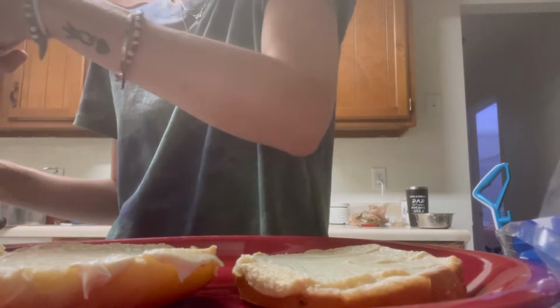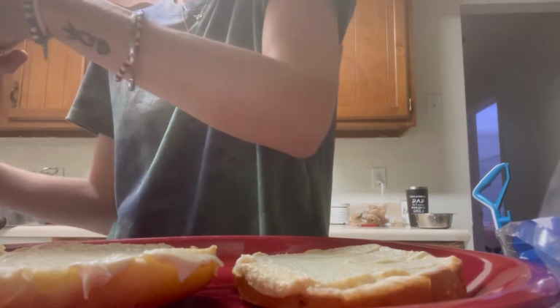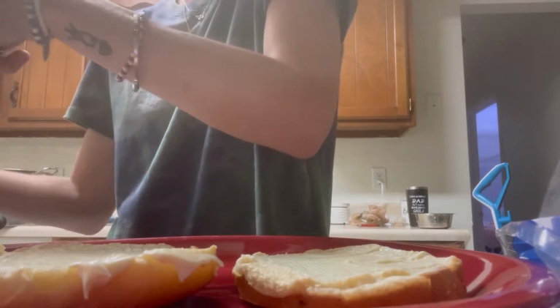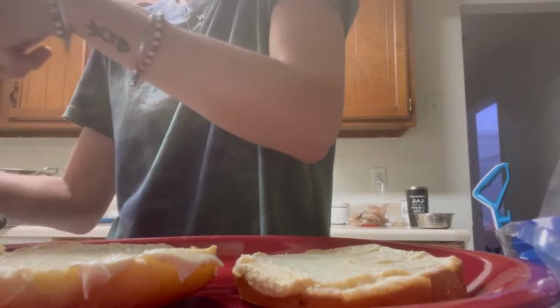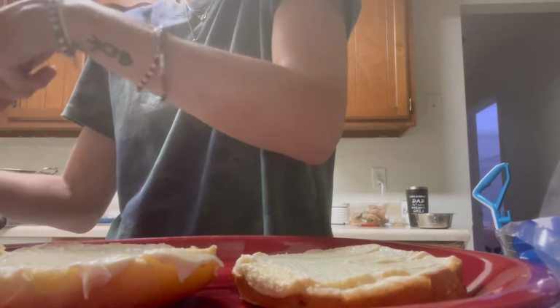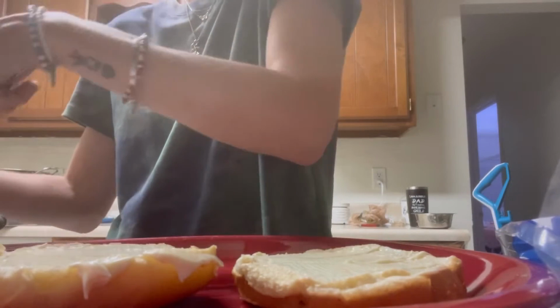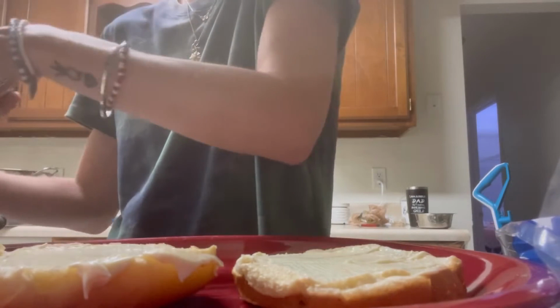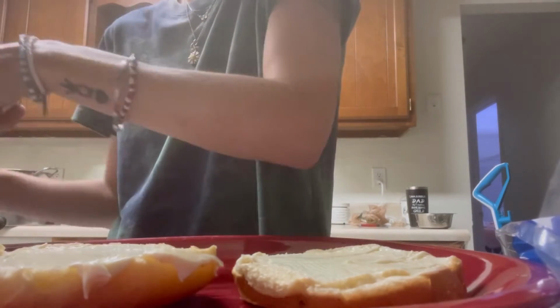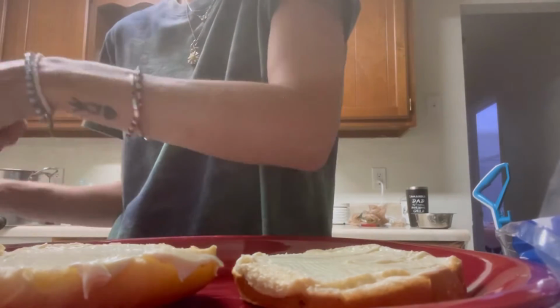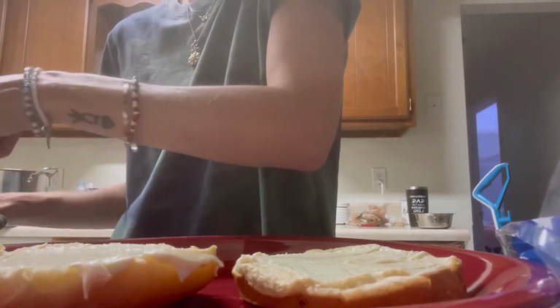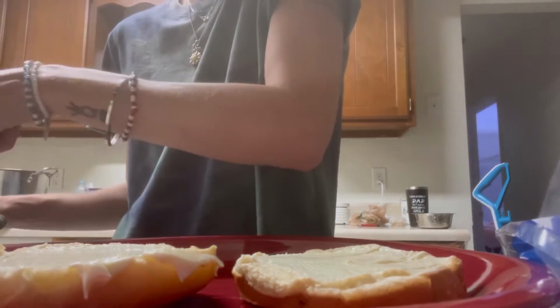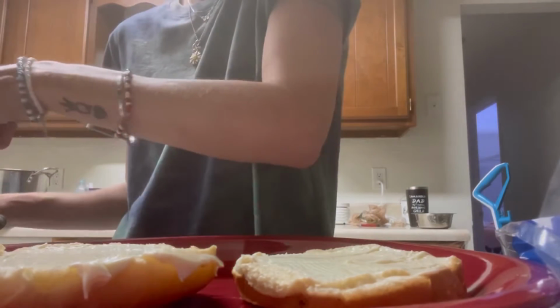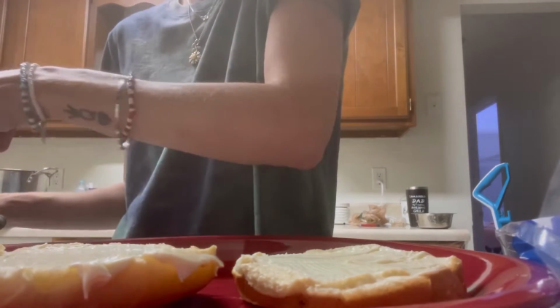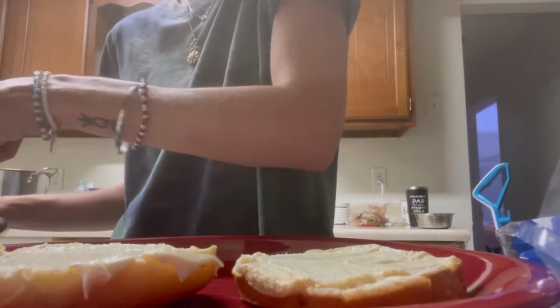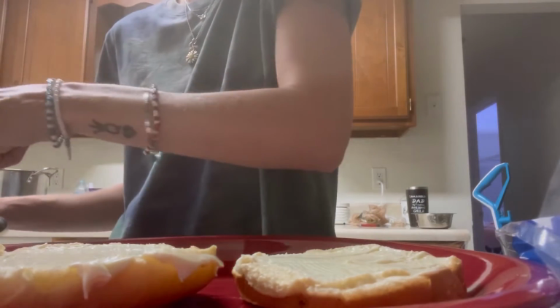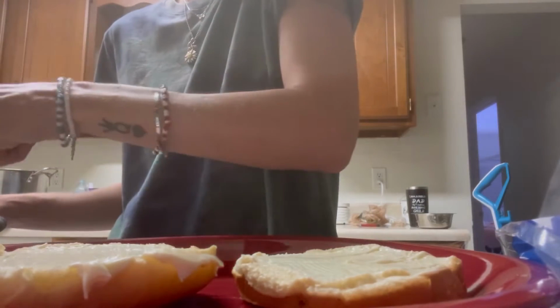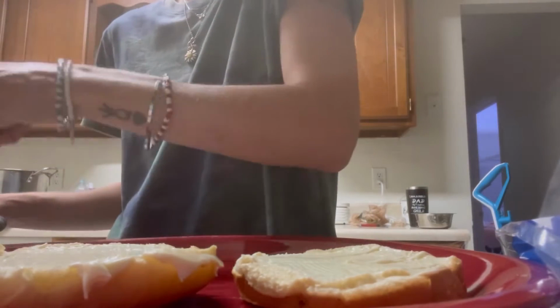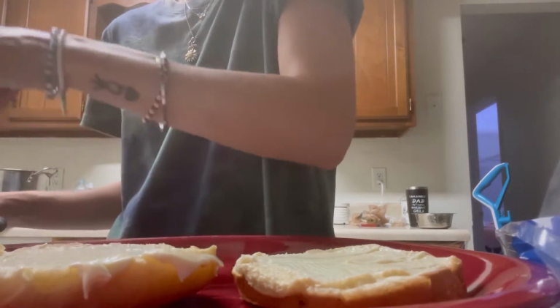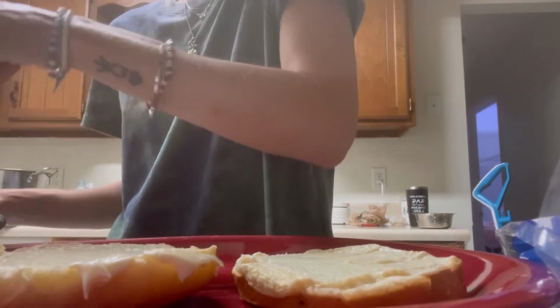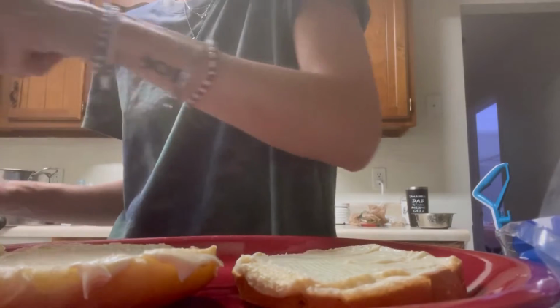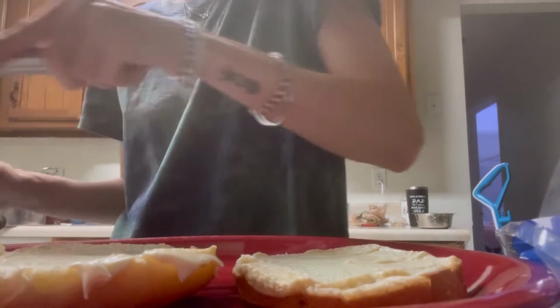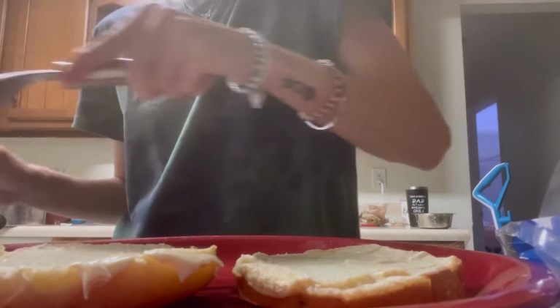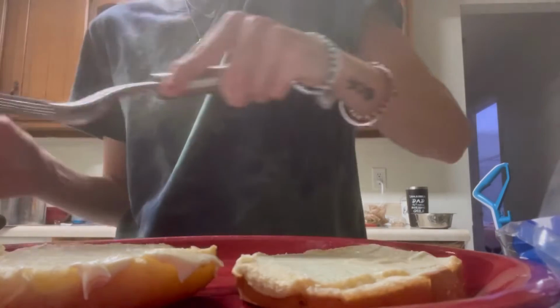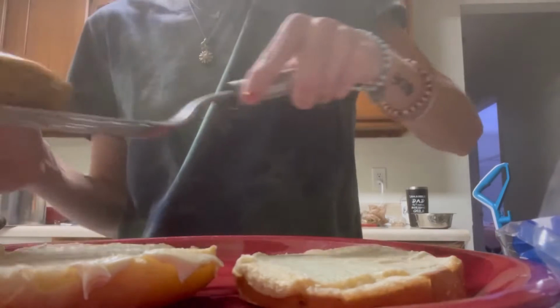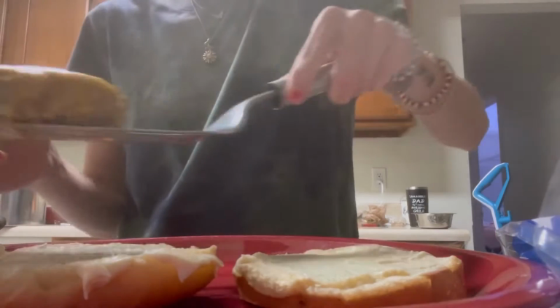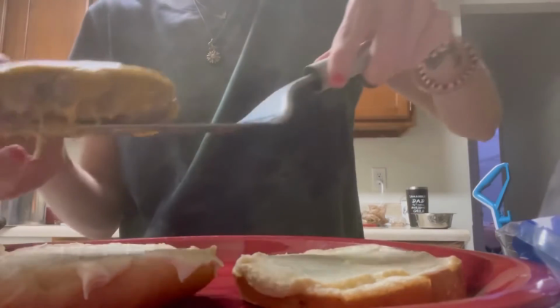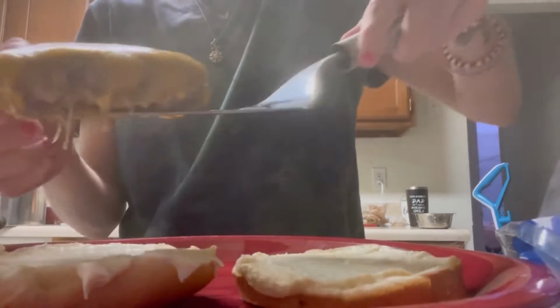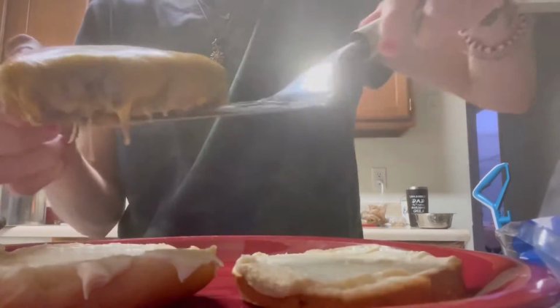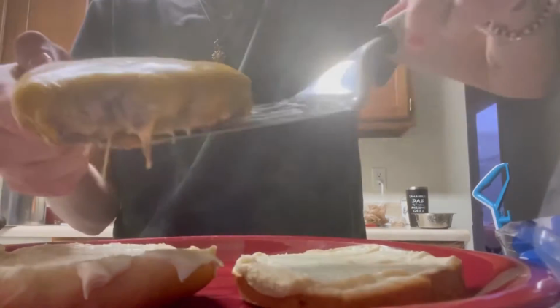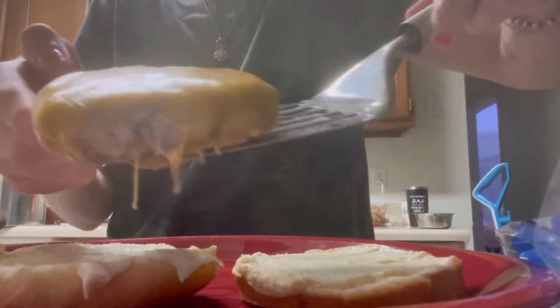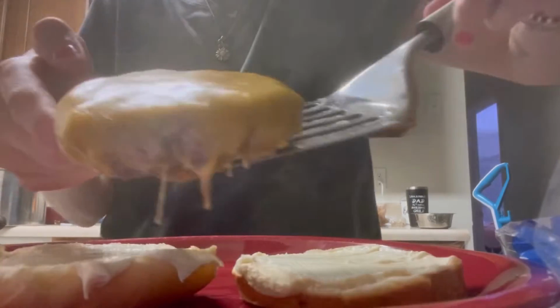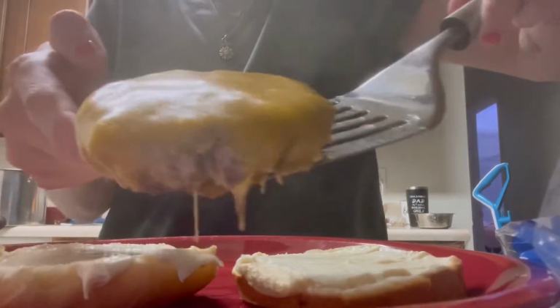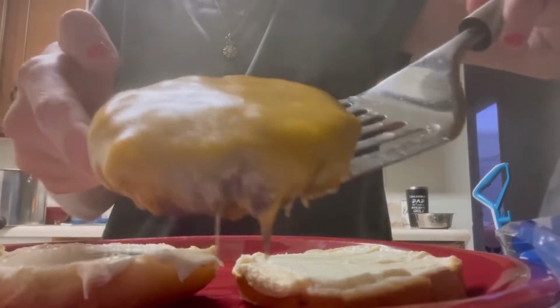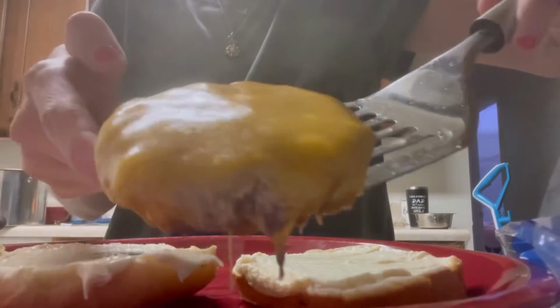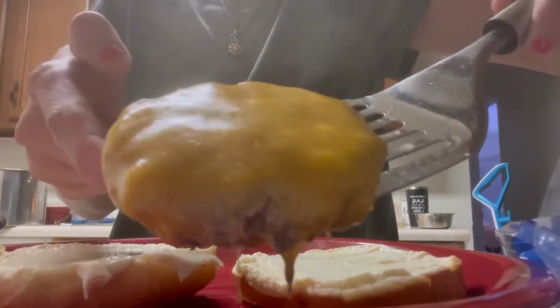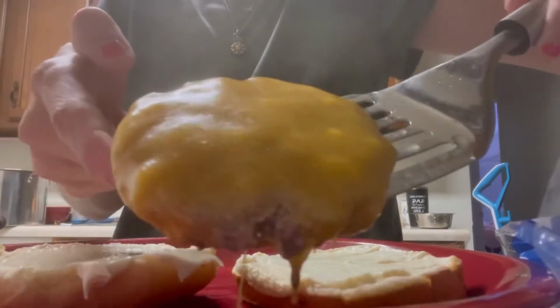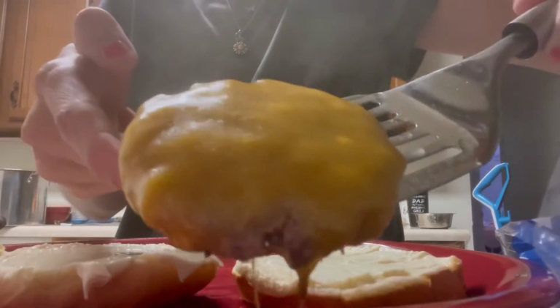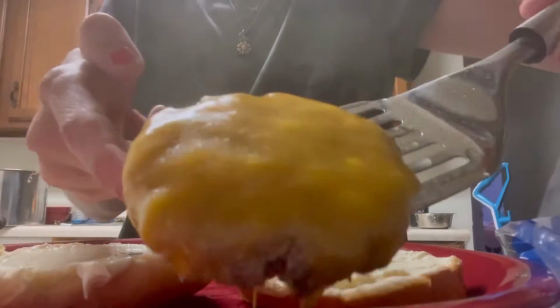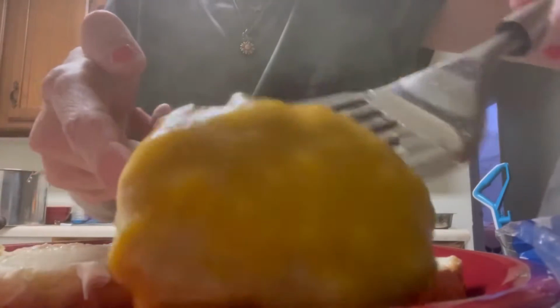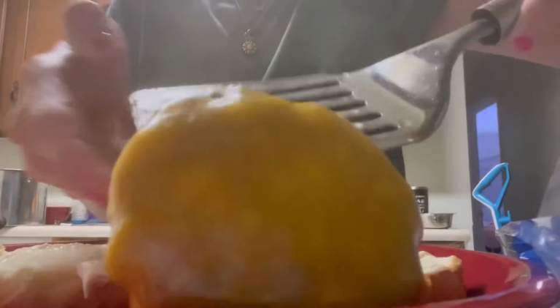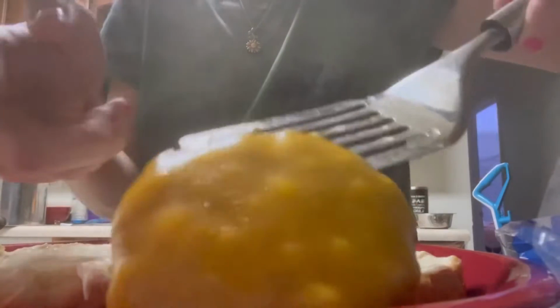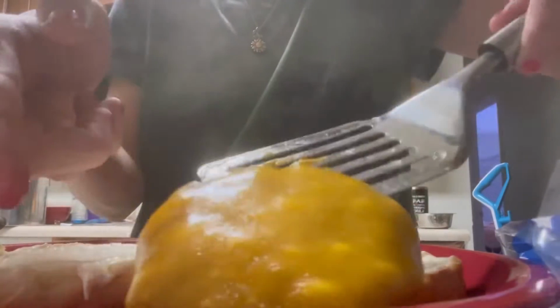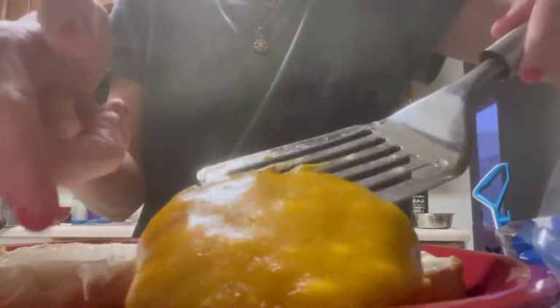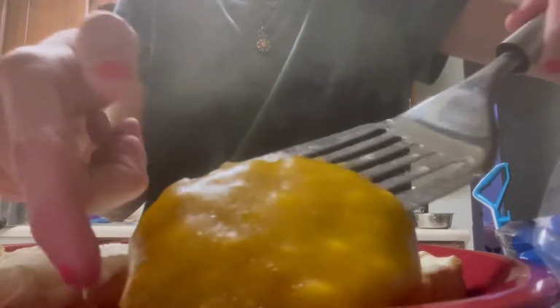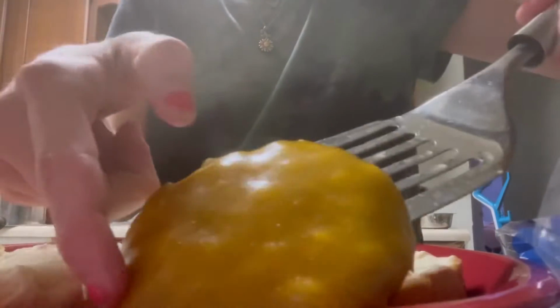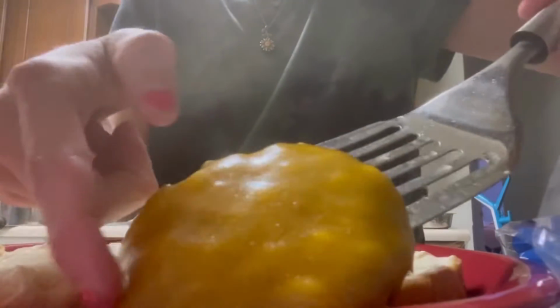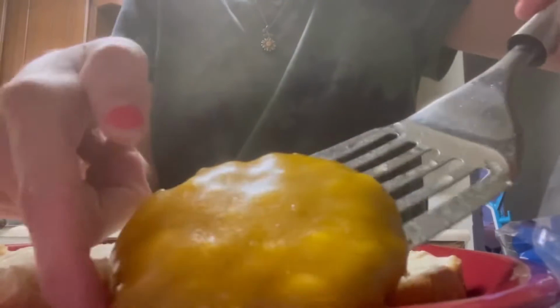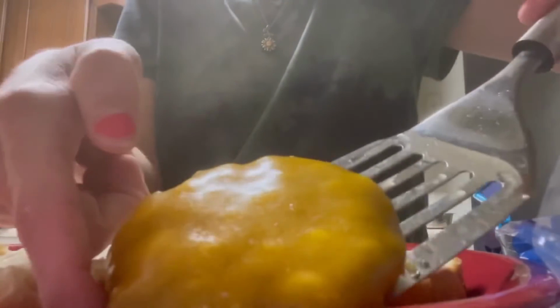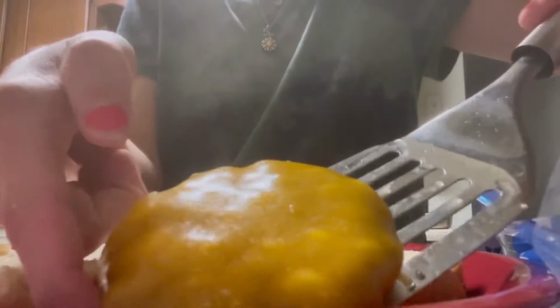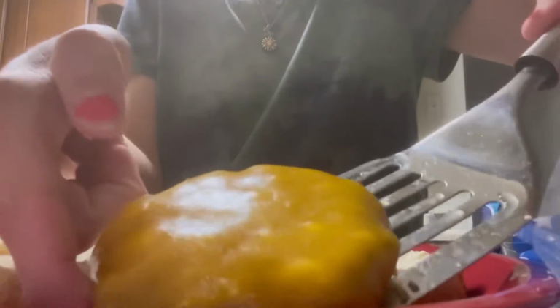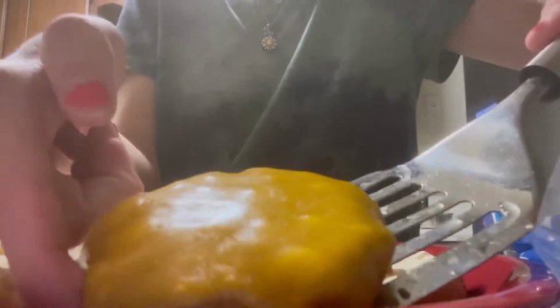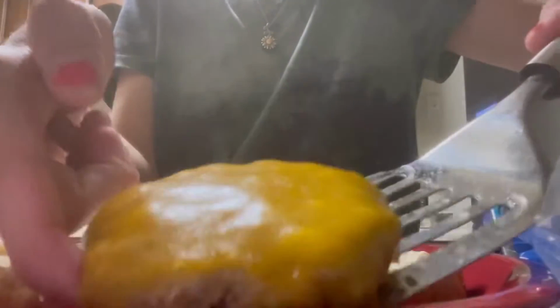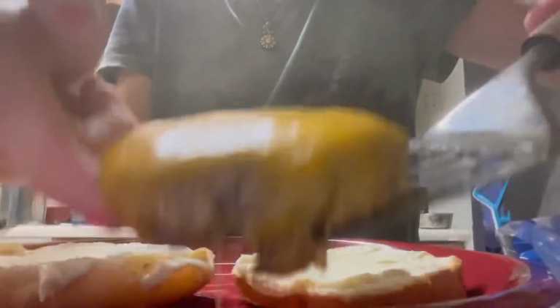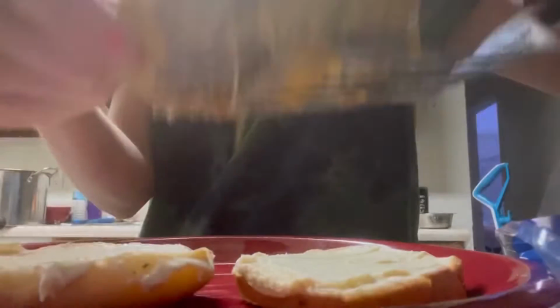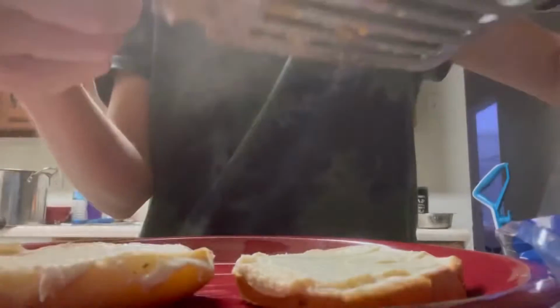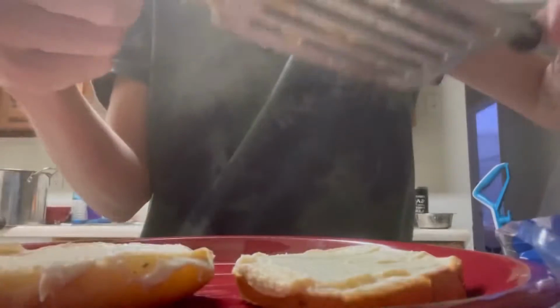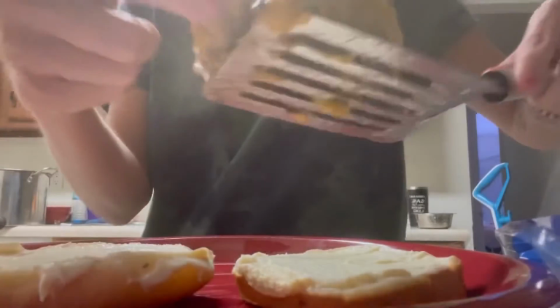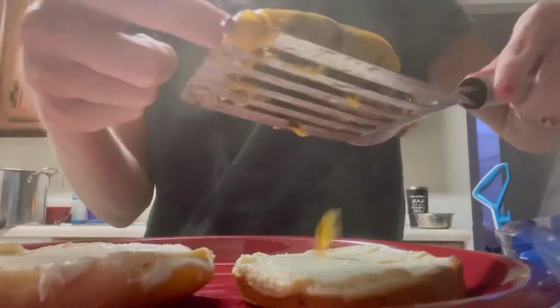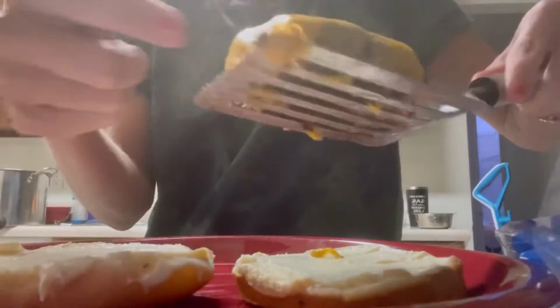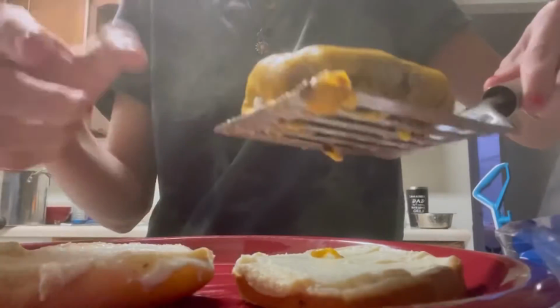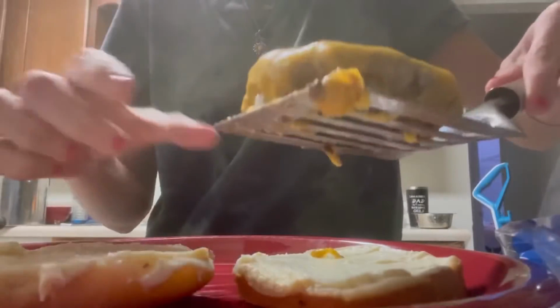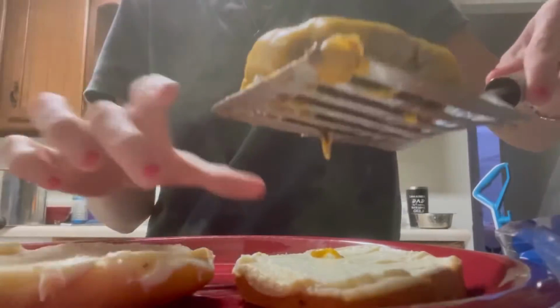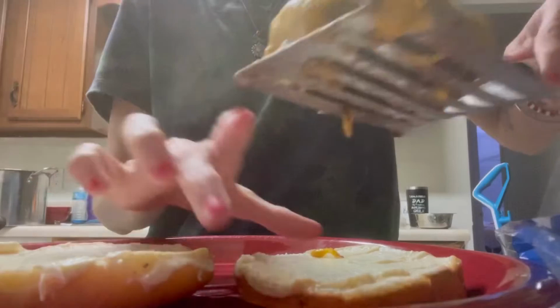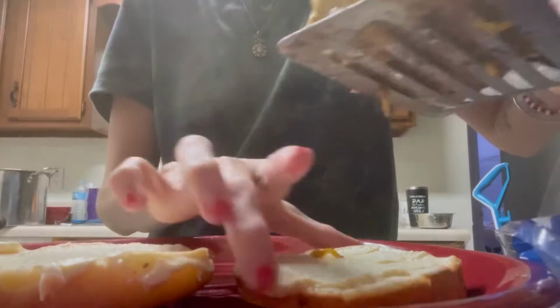Adding the hamburger patty onto the bun. Oops — dropped it.